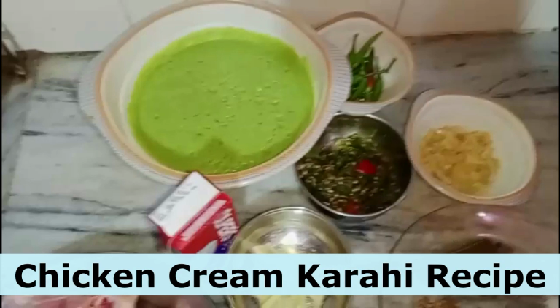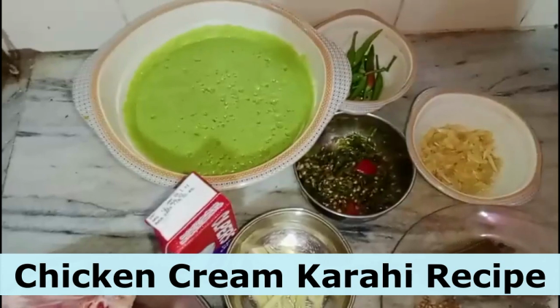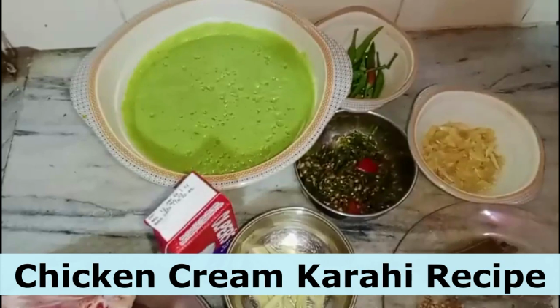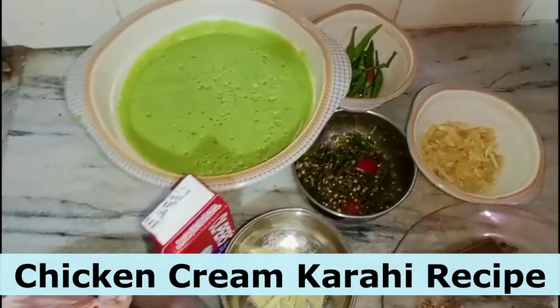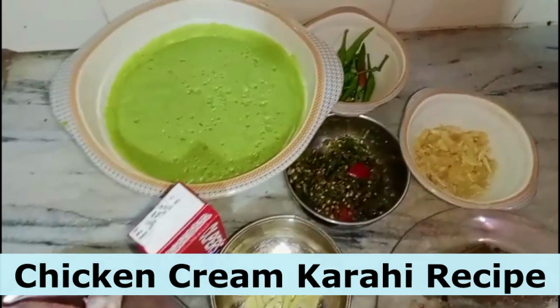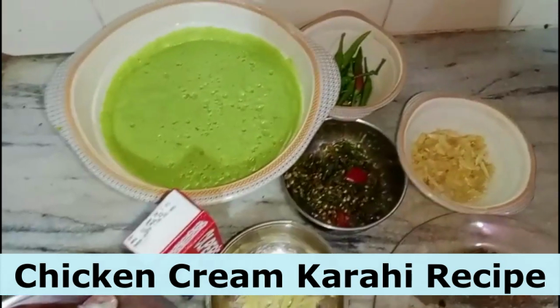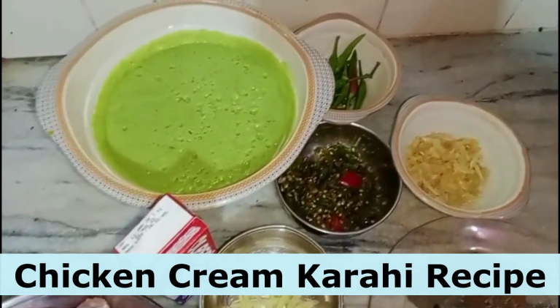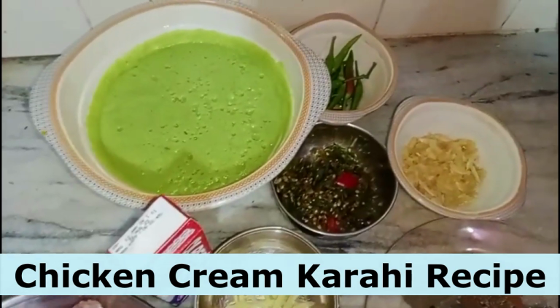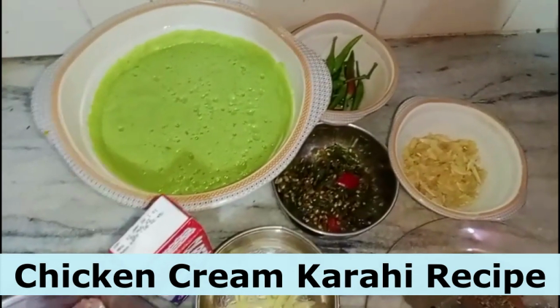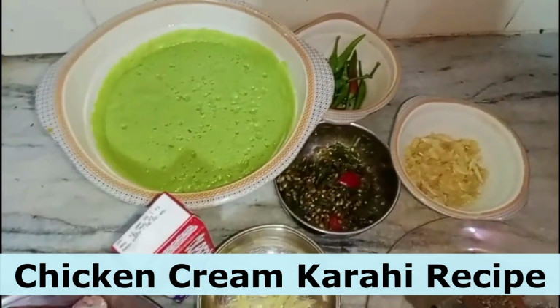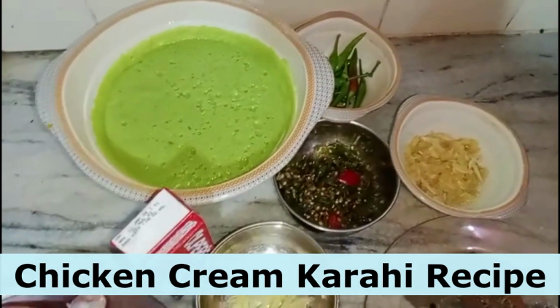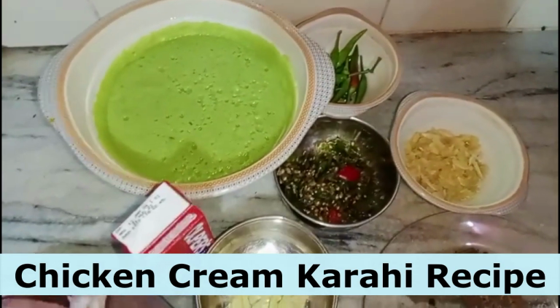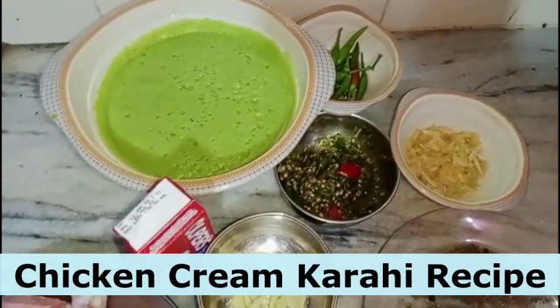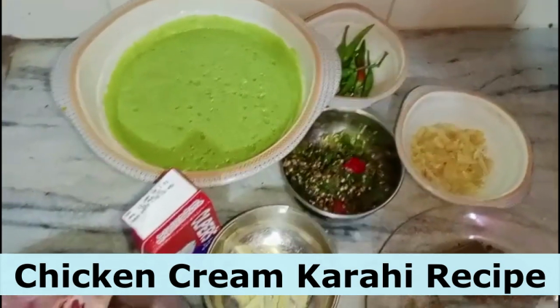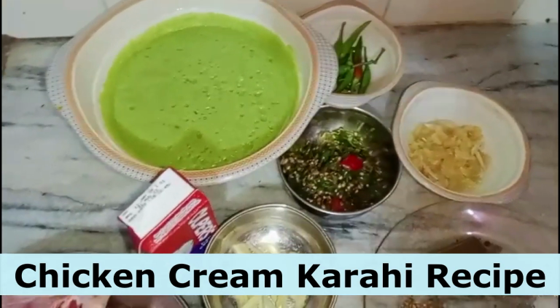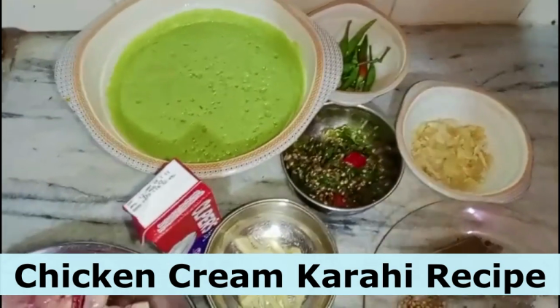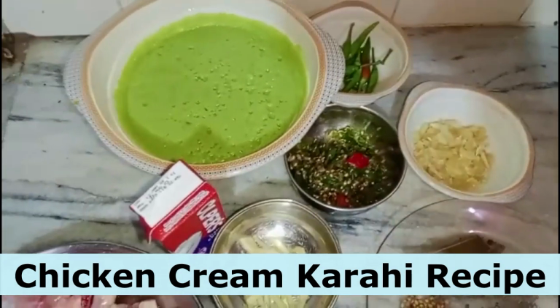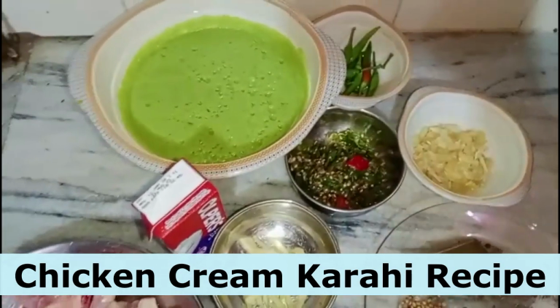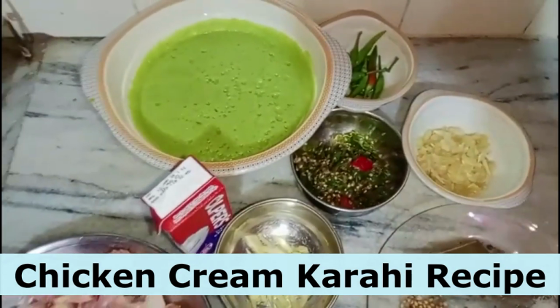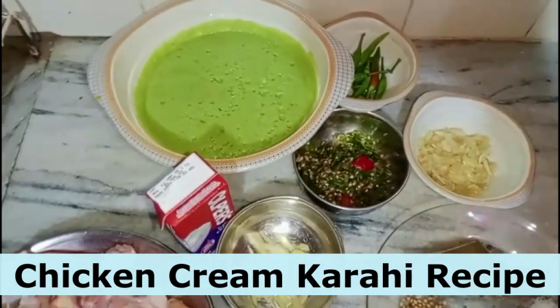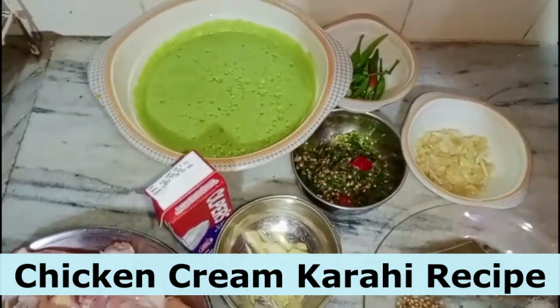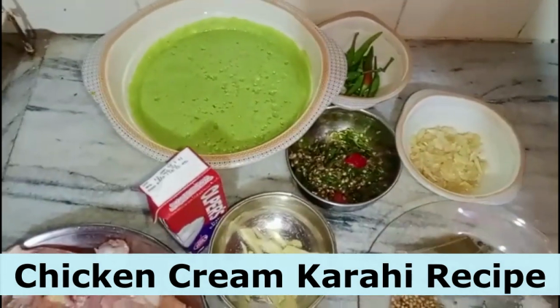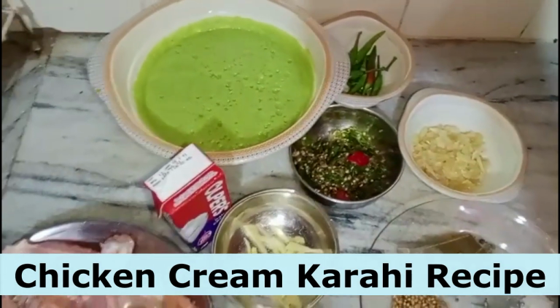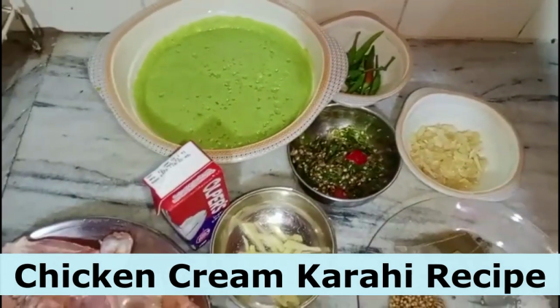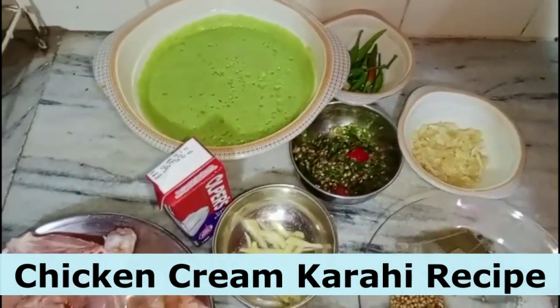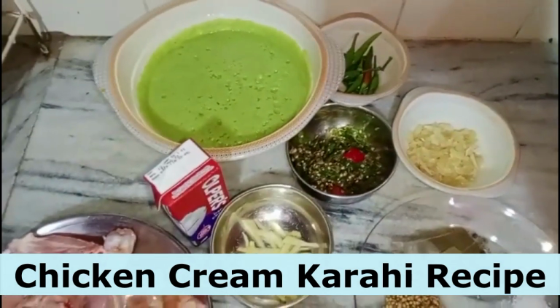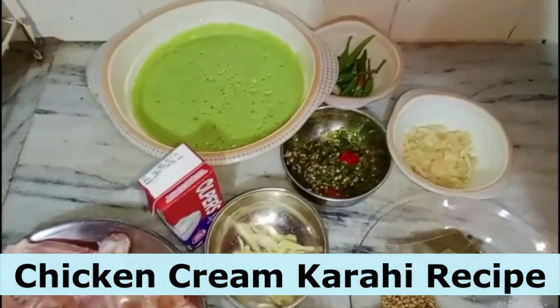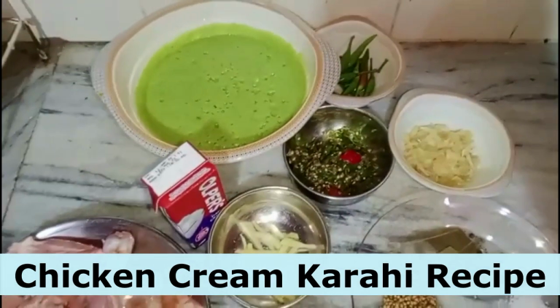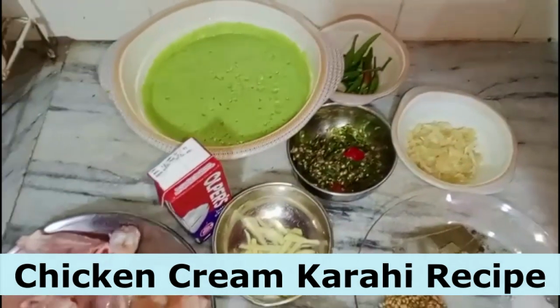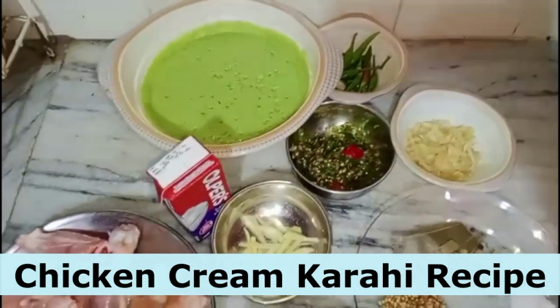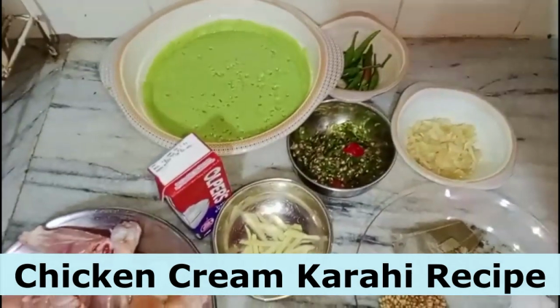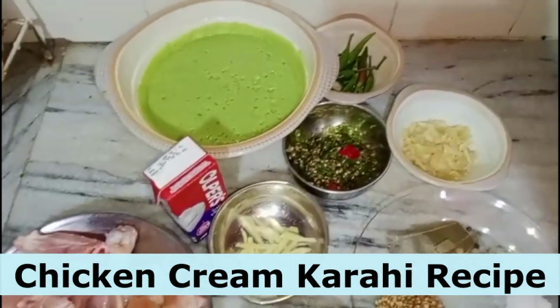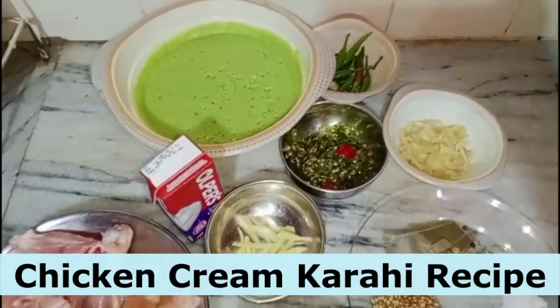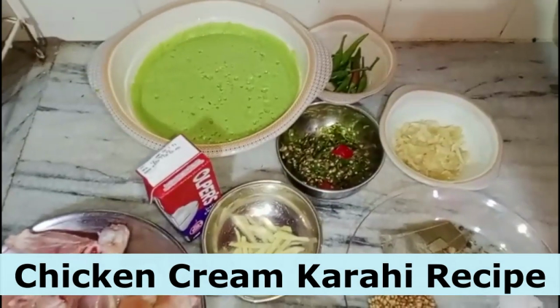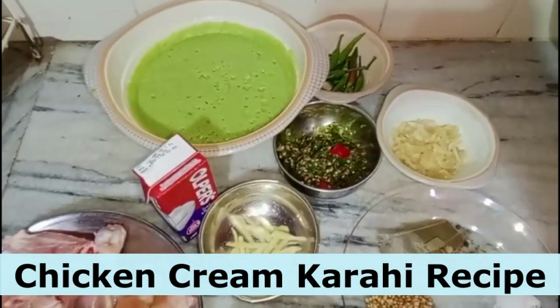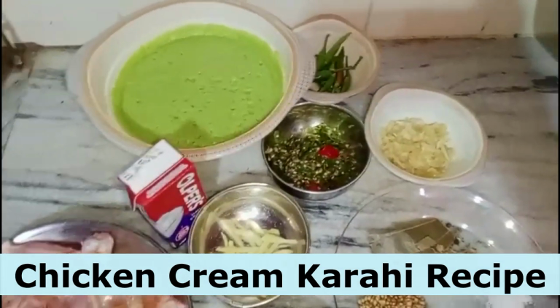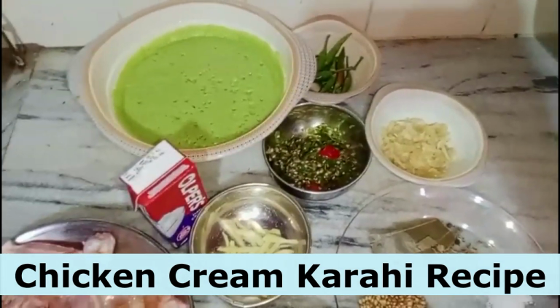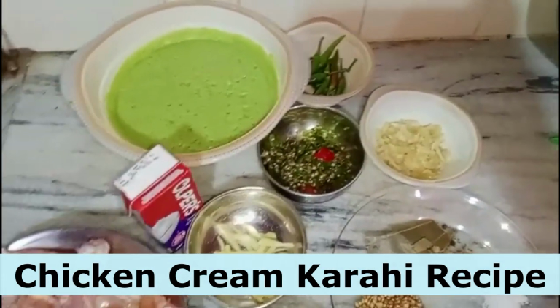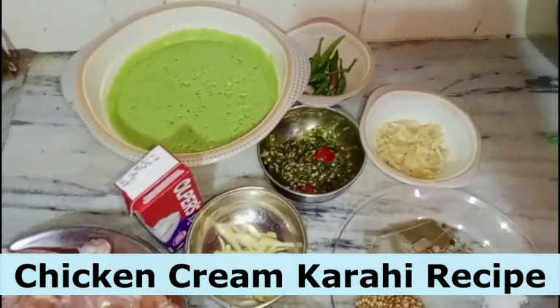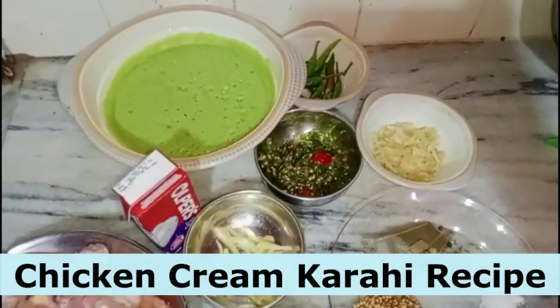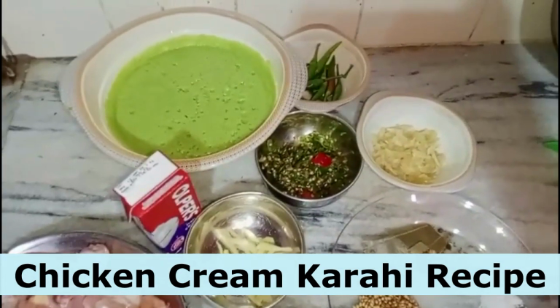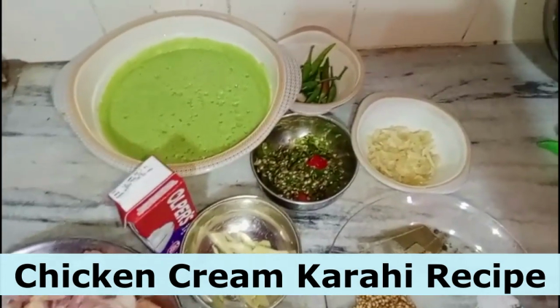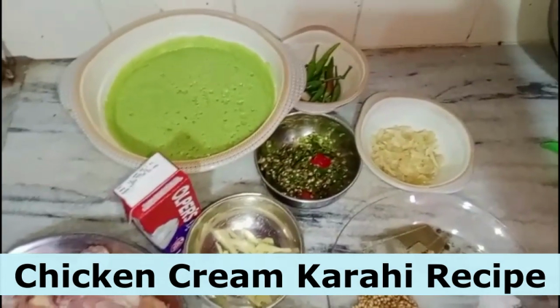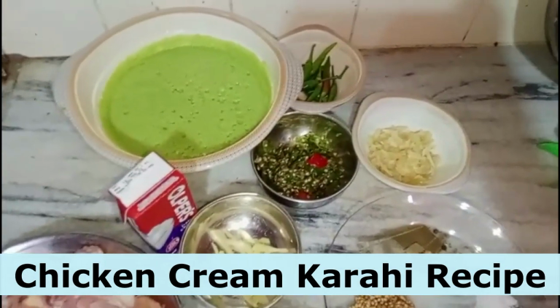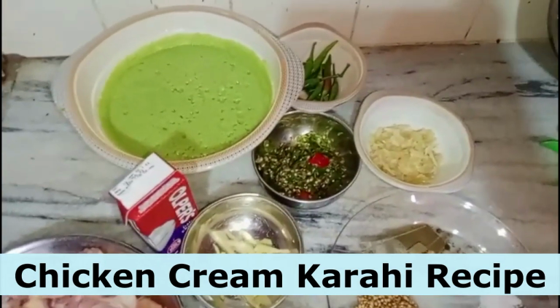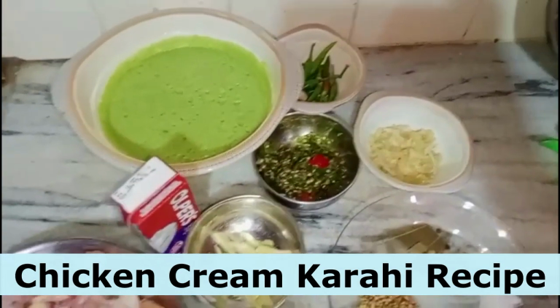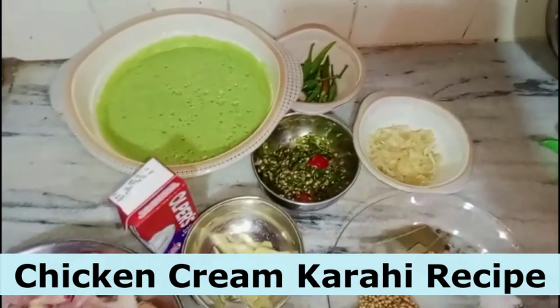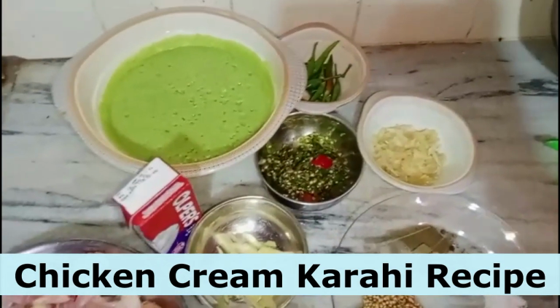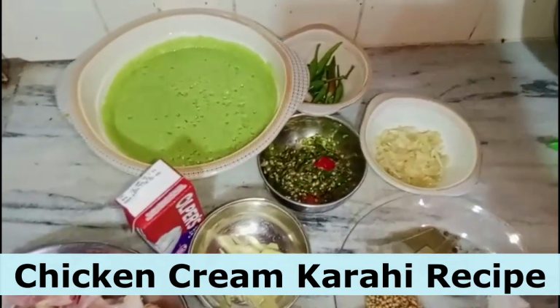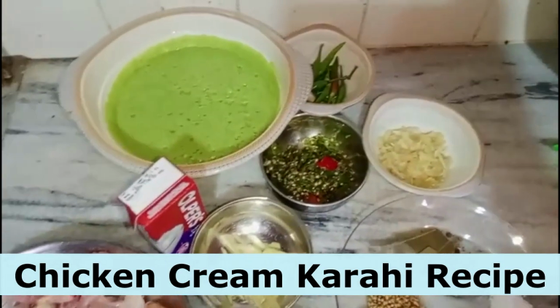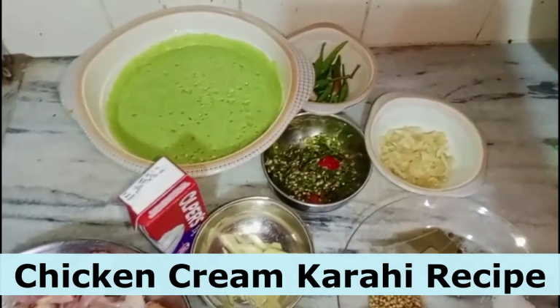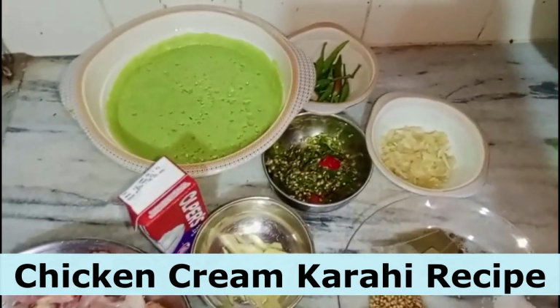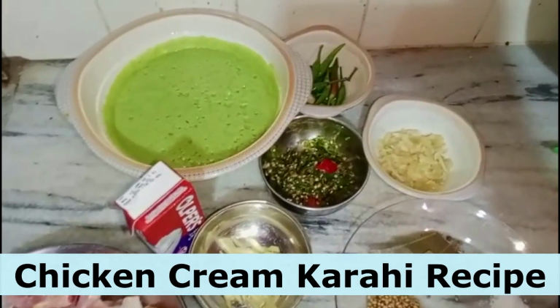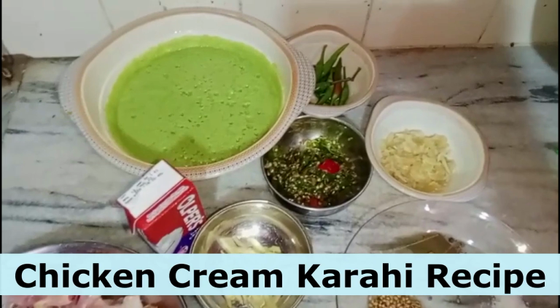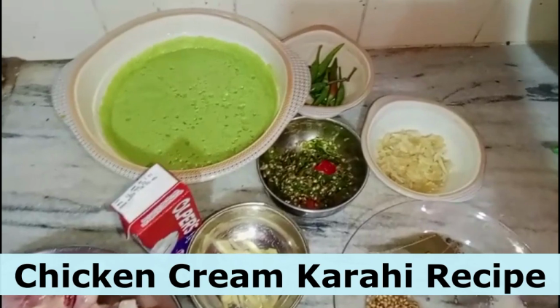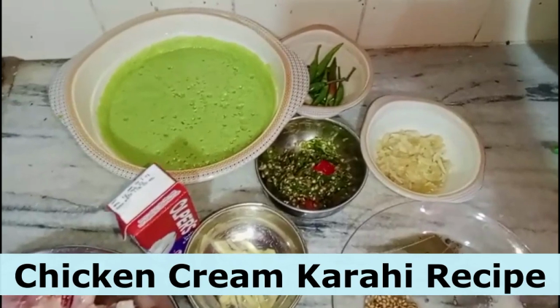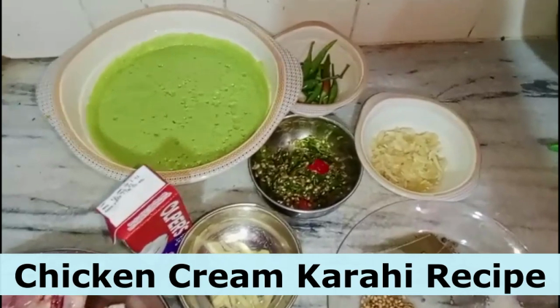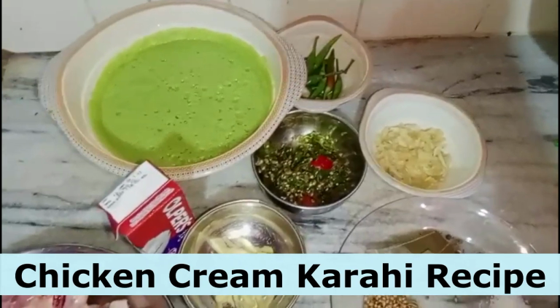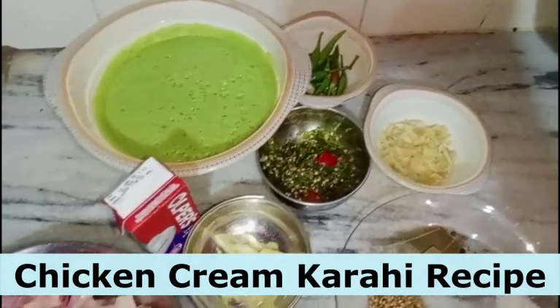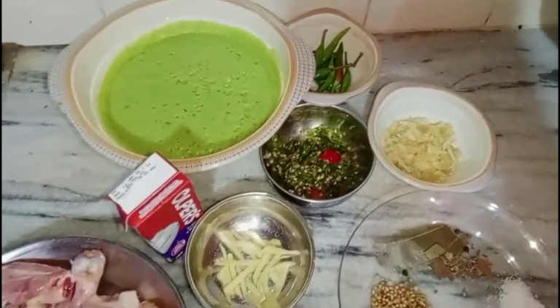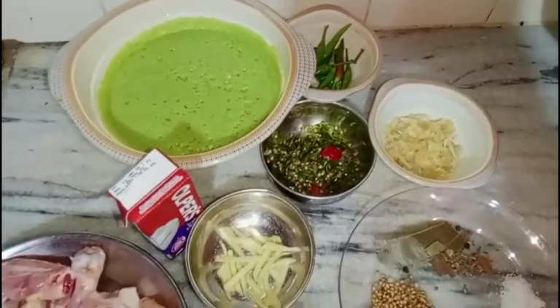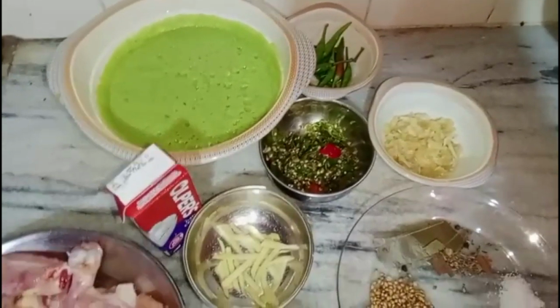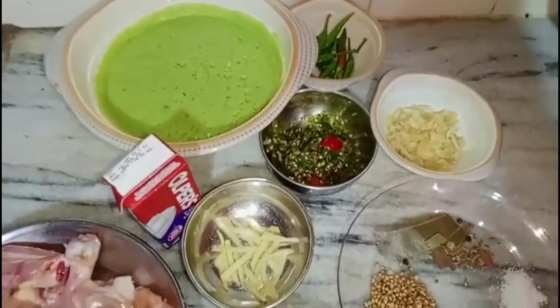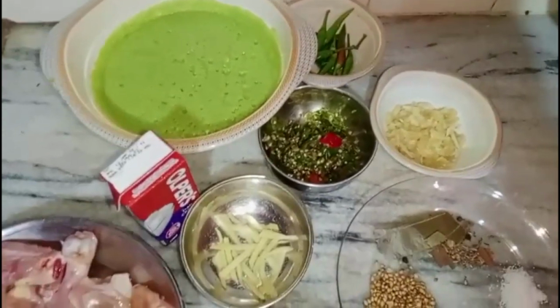Hello guys, welcome to my new vlog. Today we will make a new recipe — chicken green kadai.